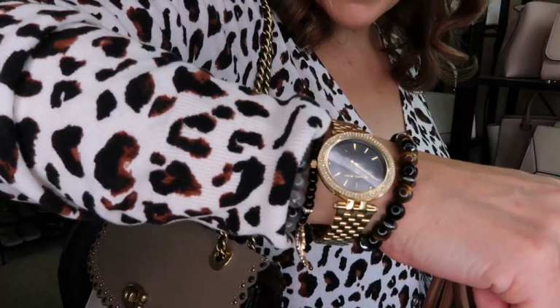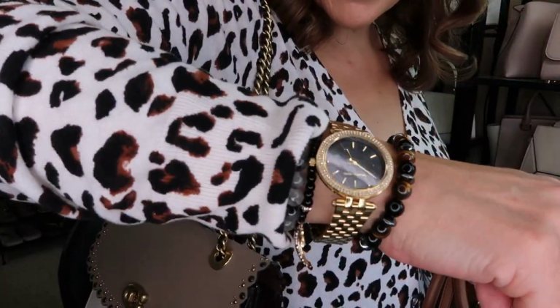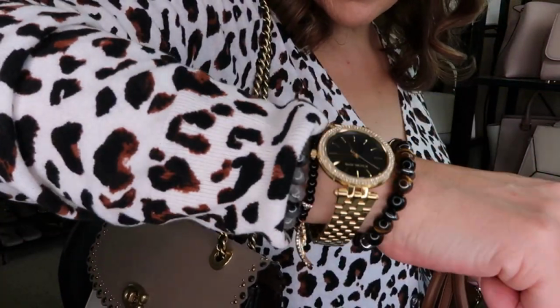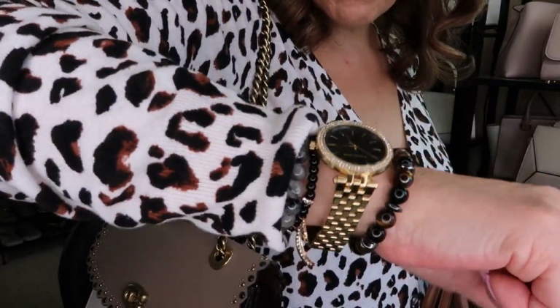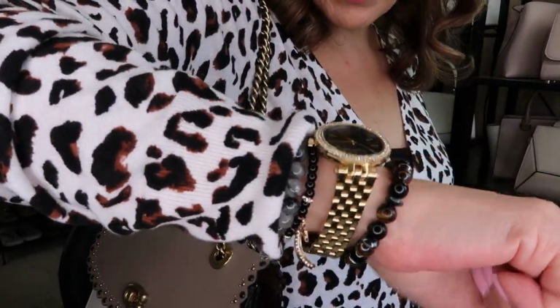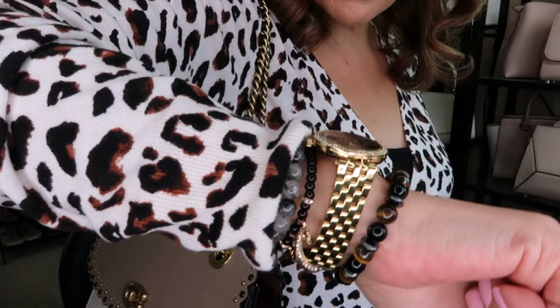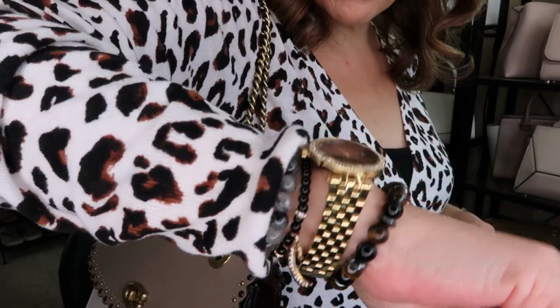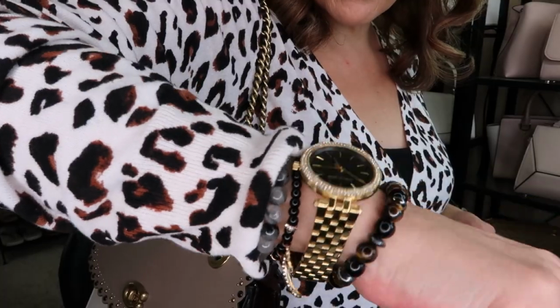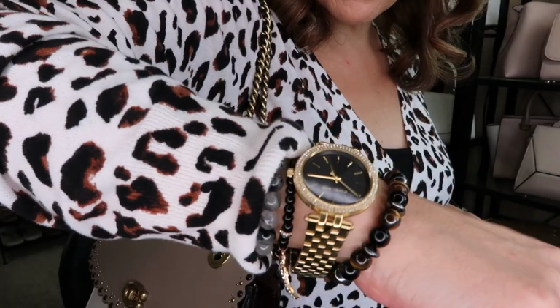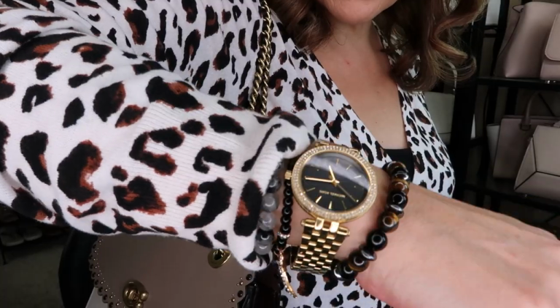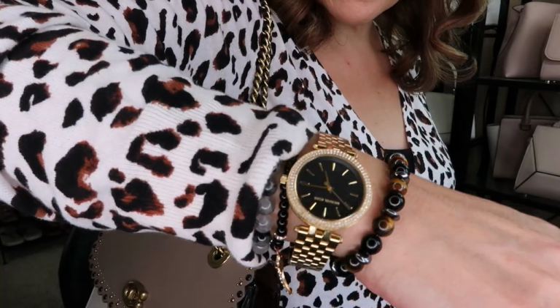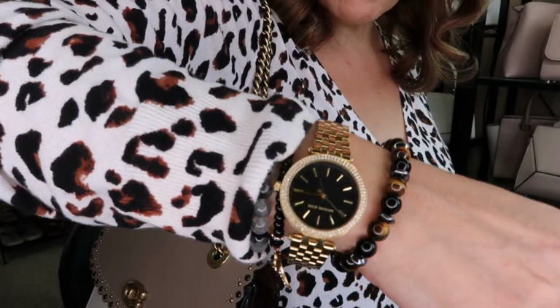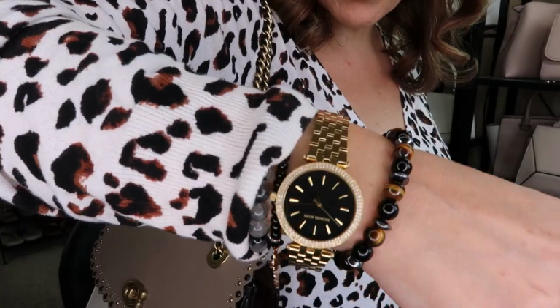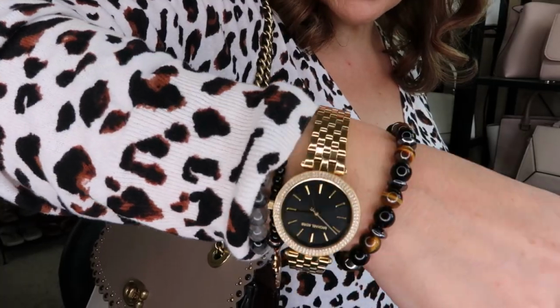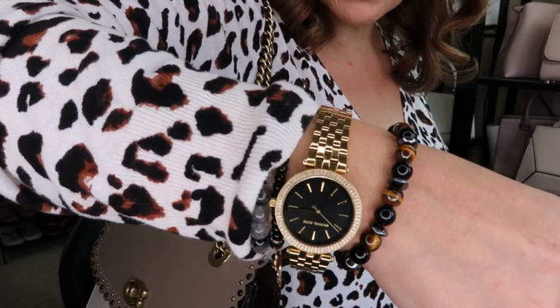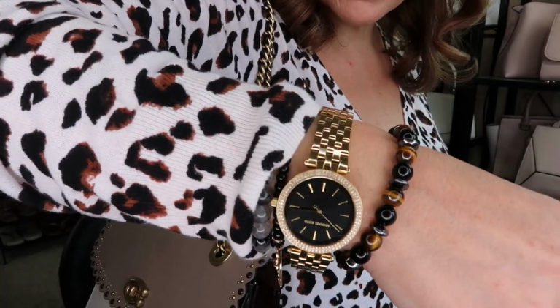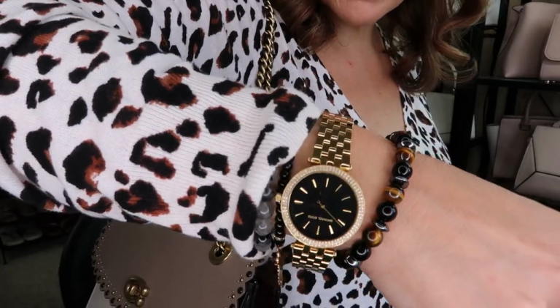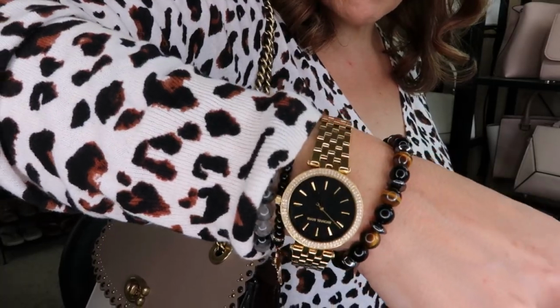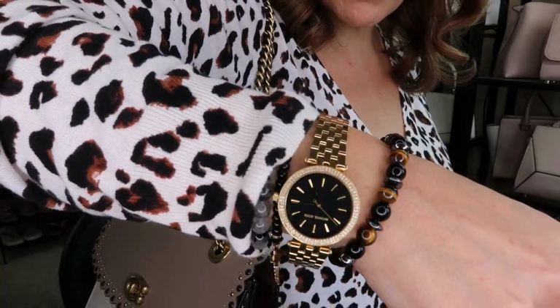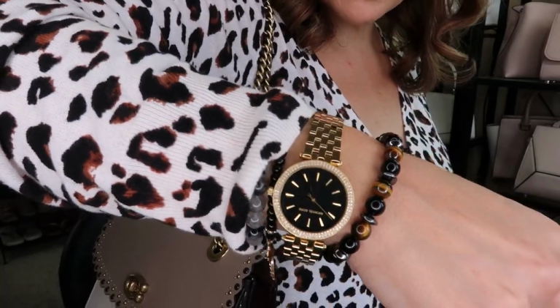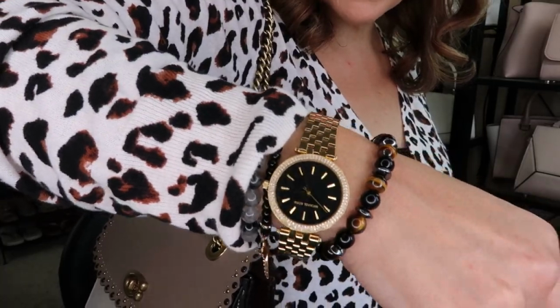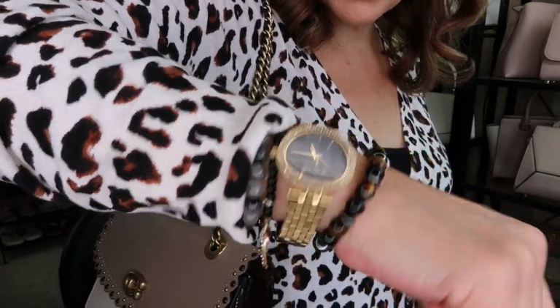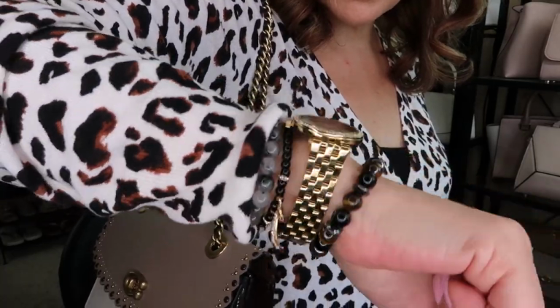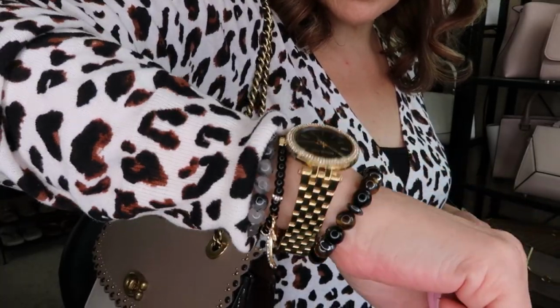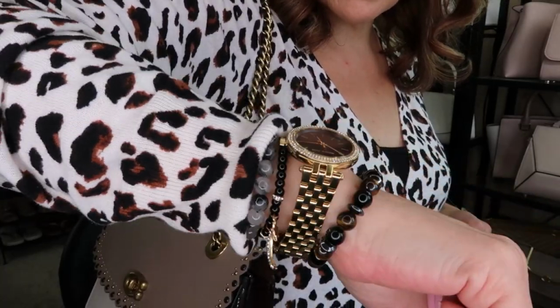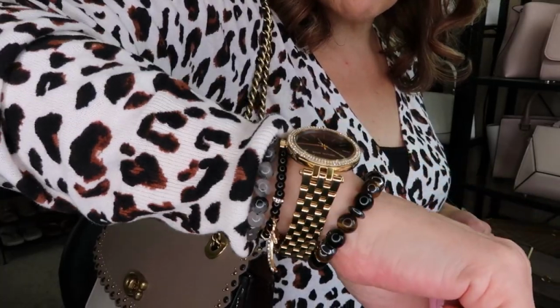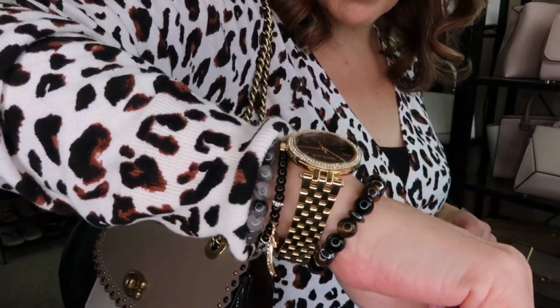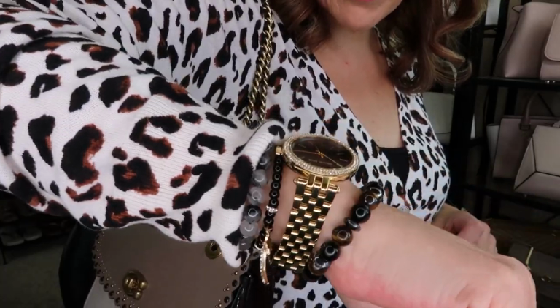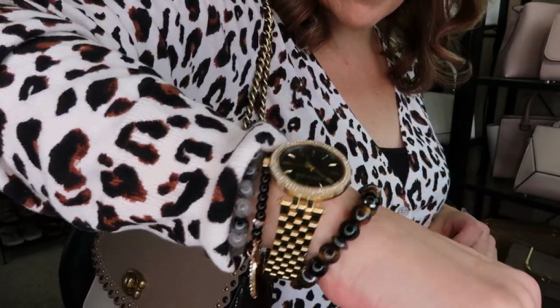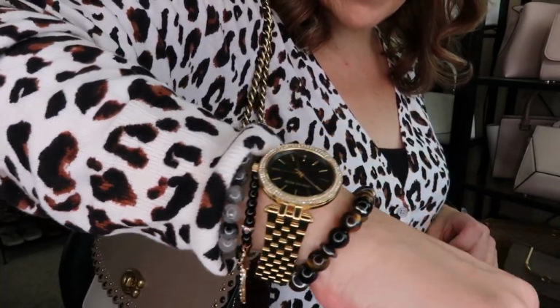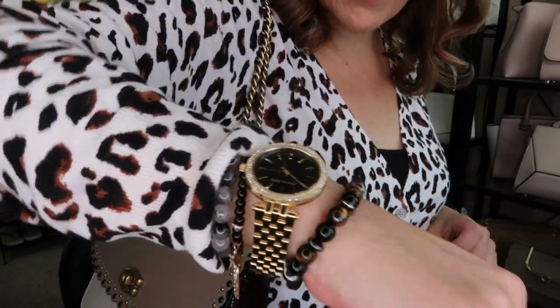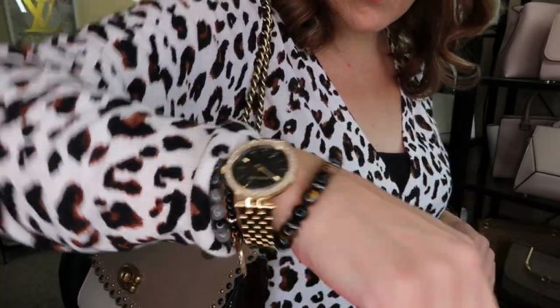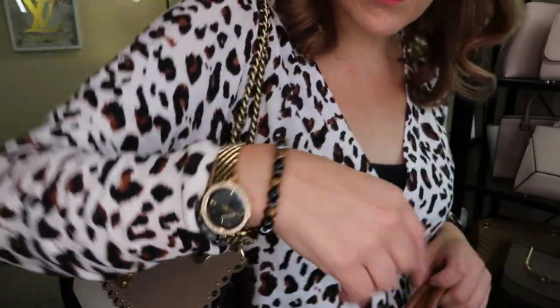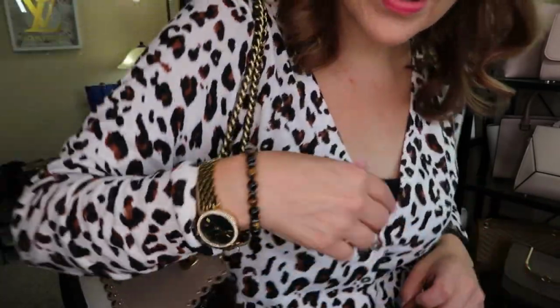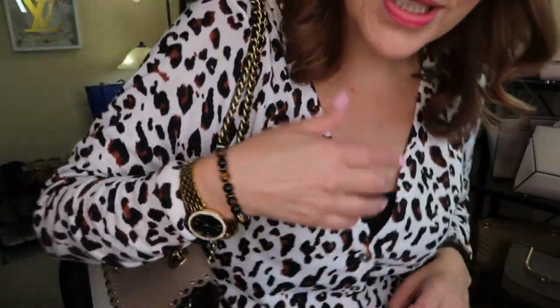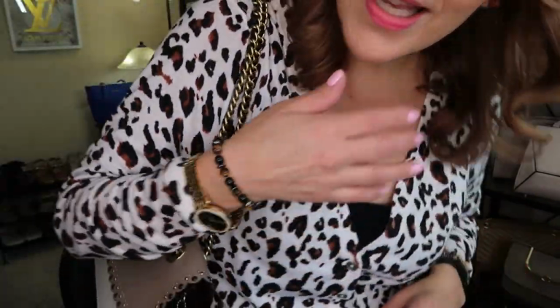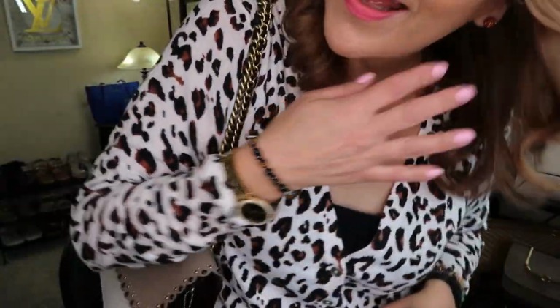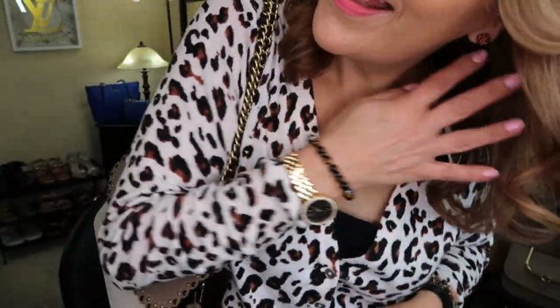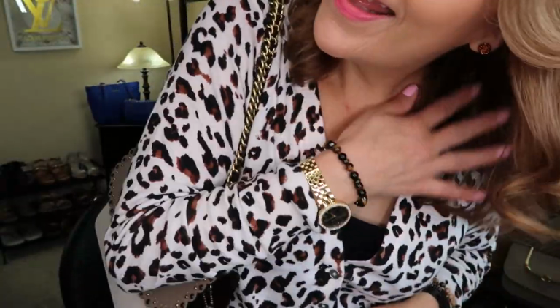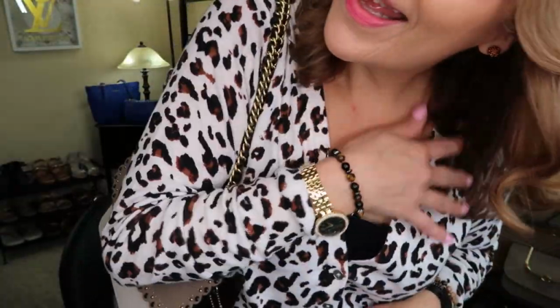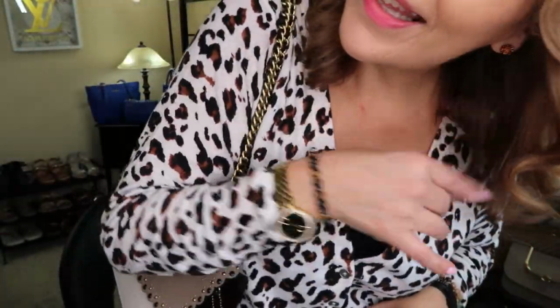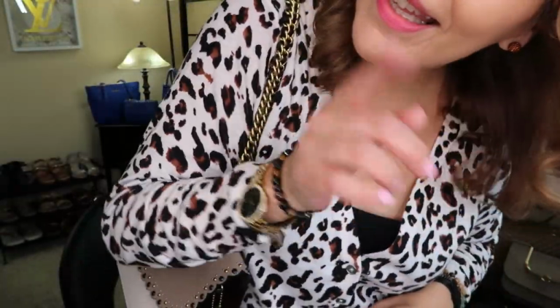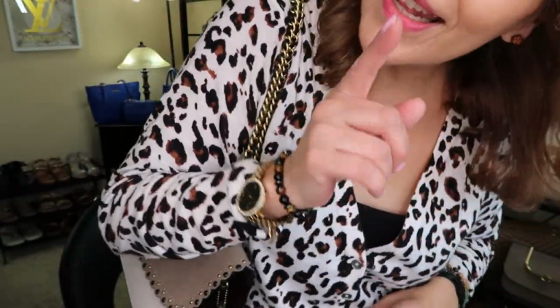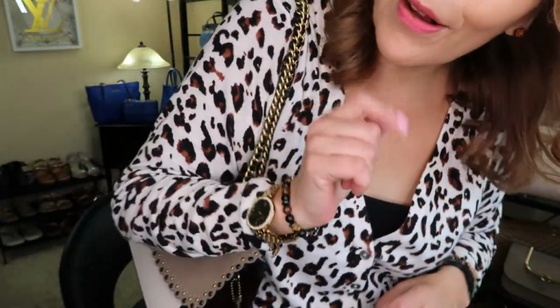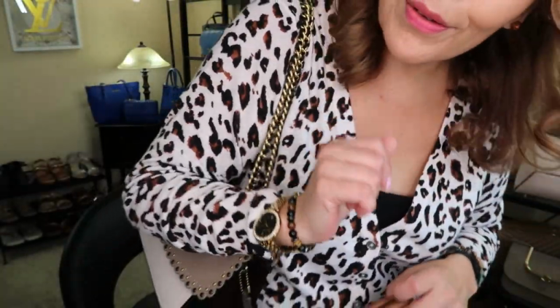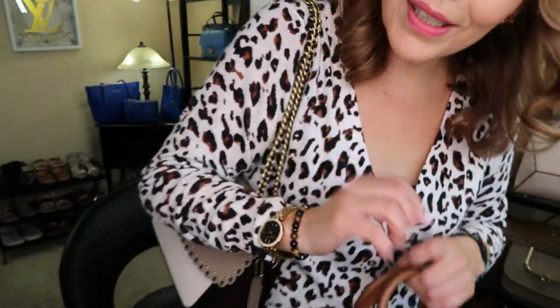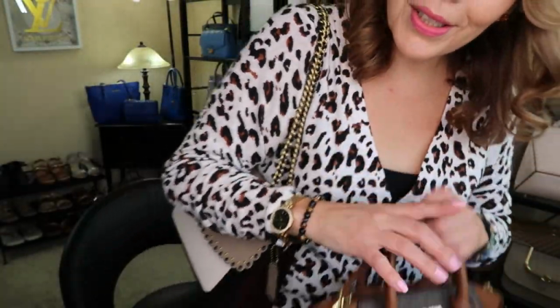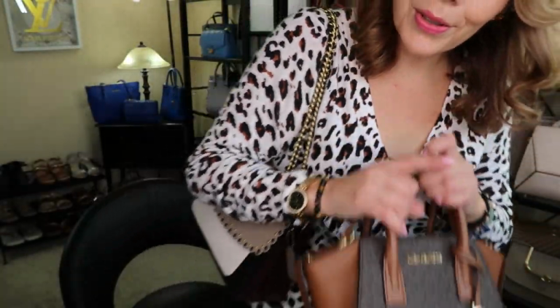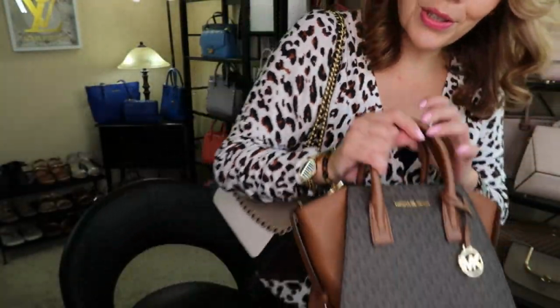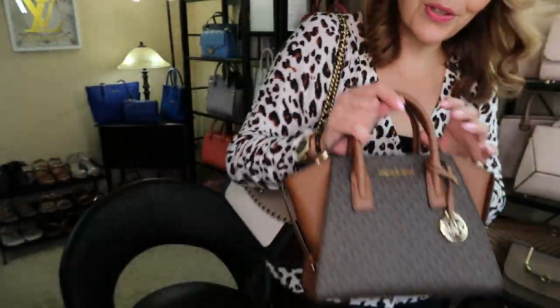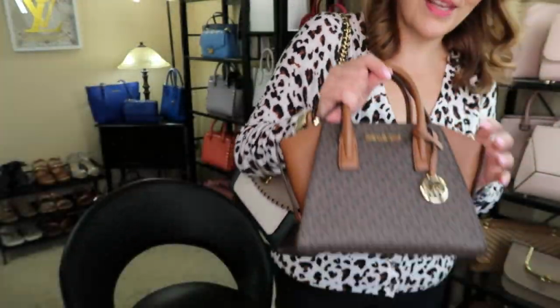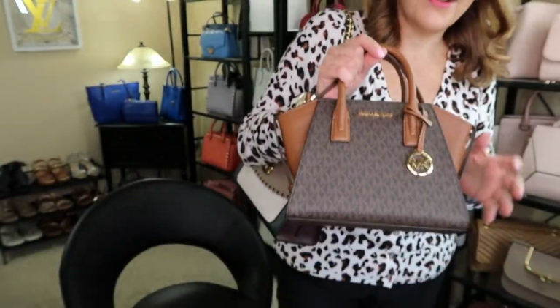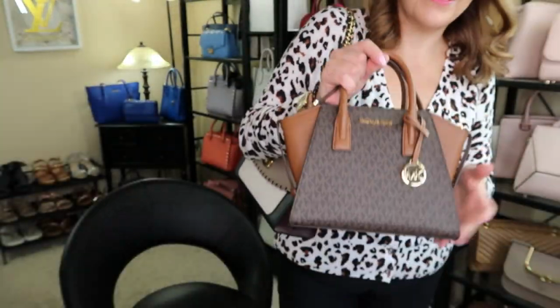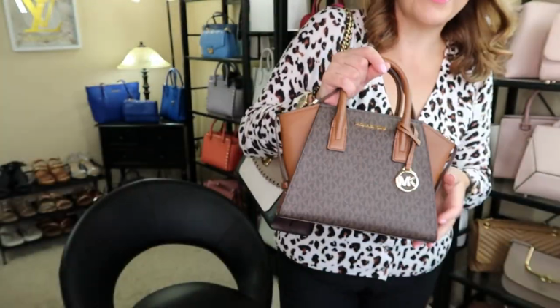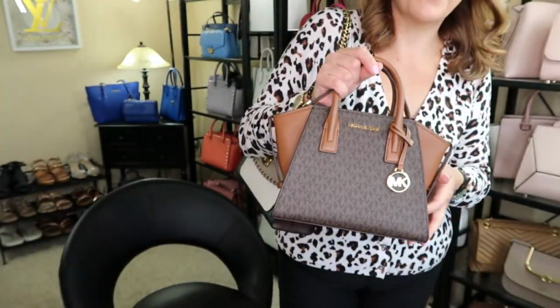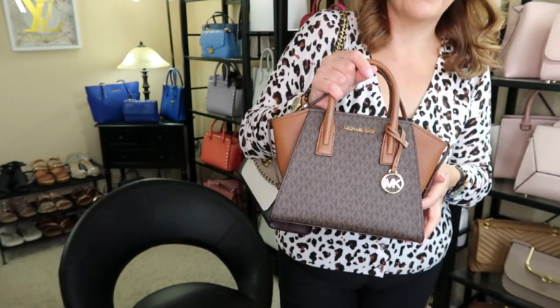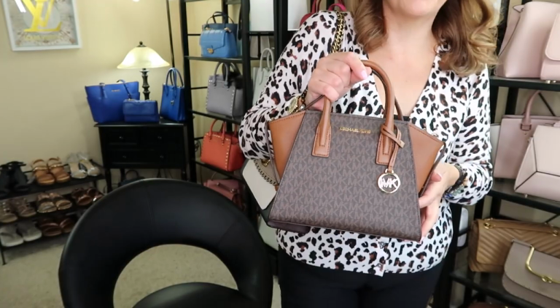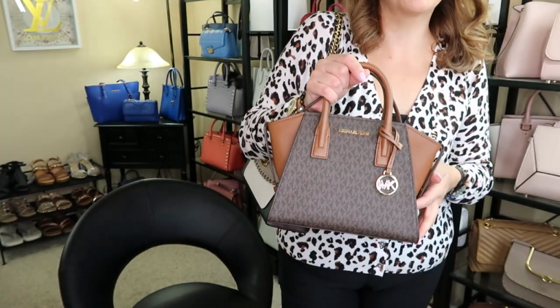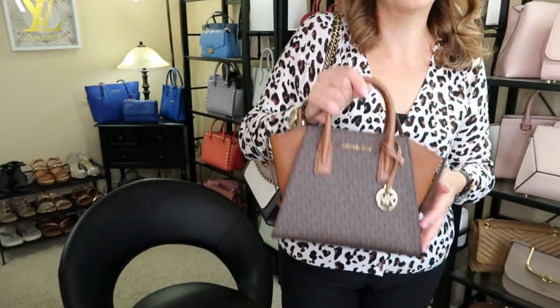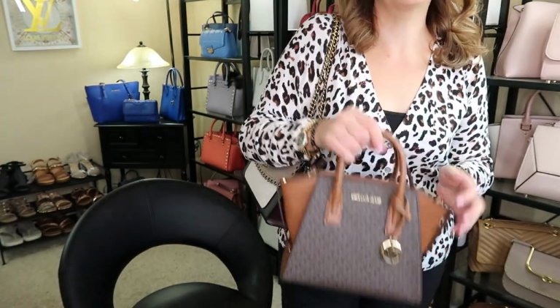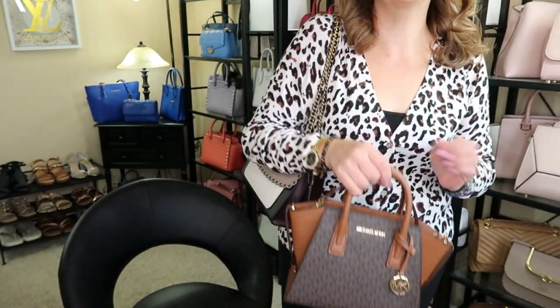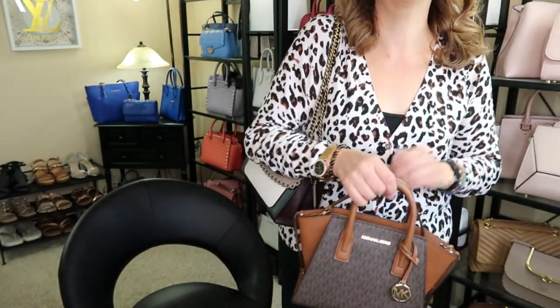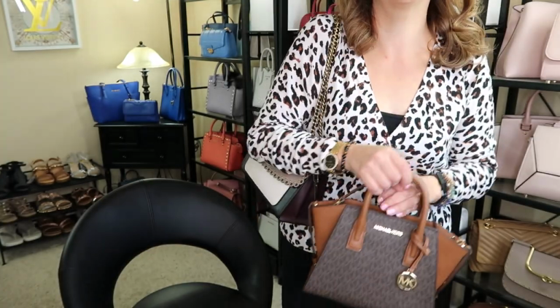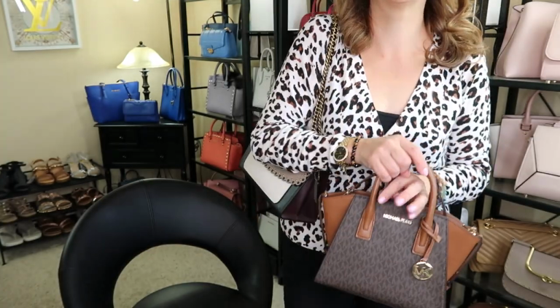It's the Michael Kors small Darcy watch in black and gold. And then I was going to show you the earrings again.